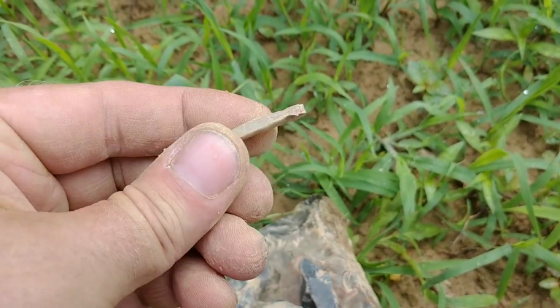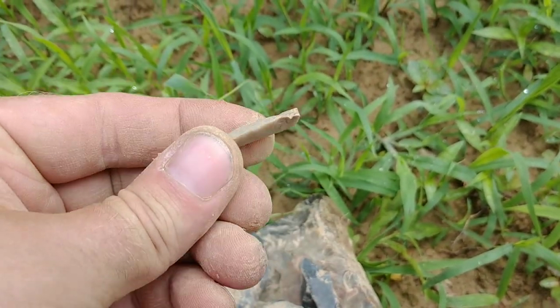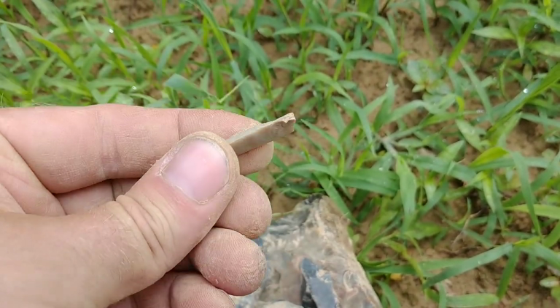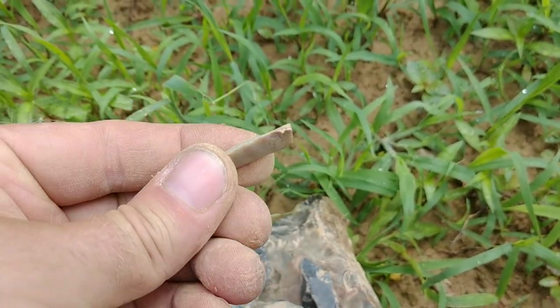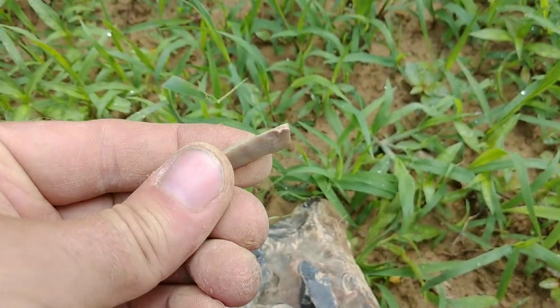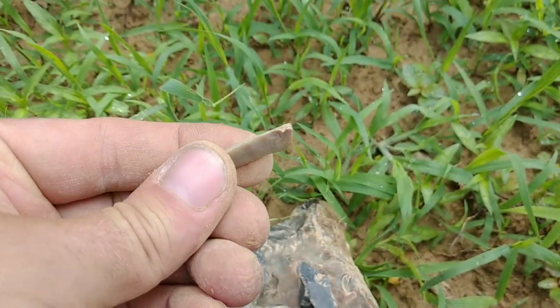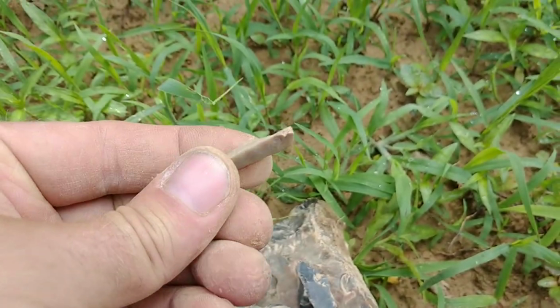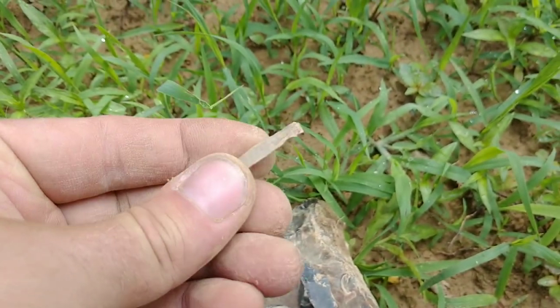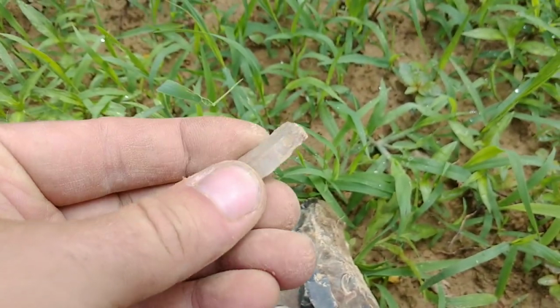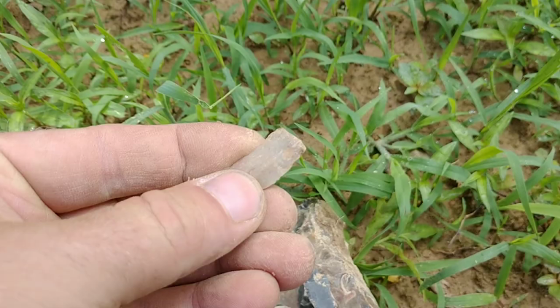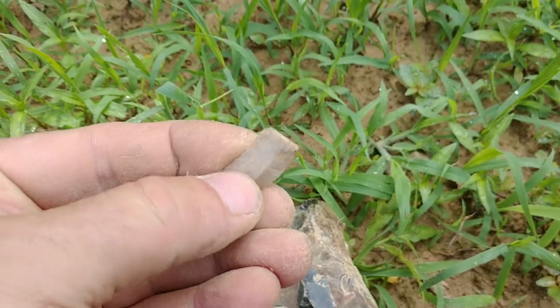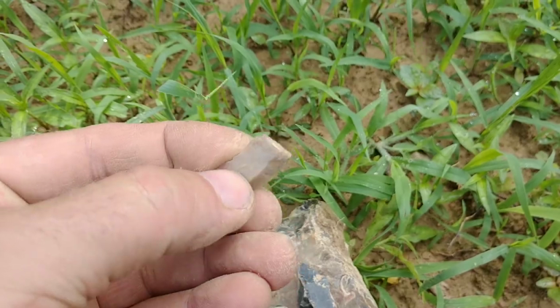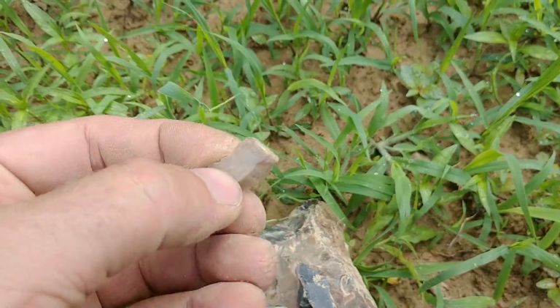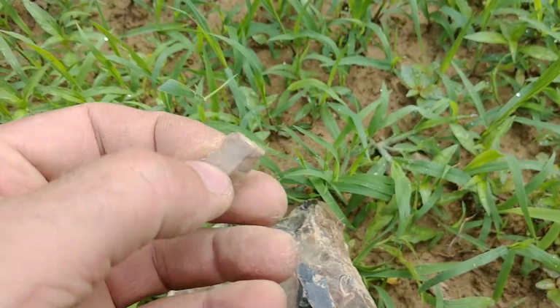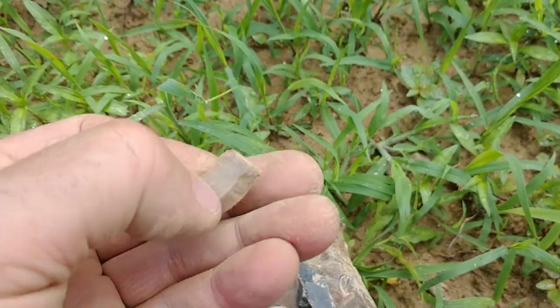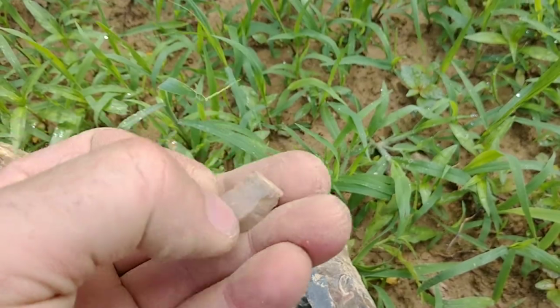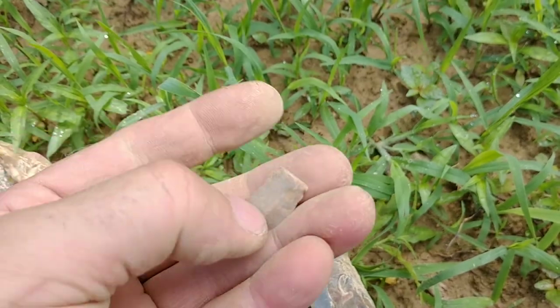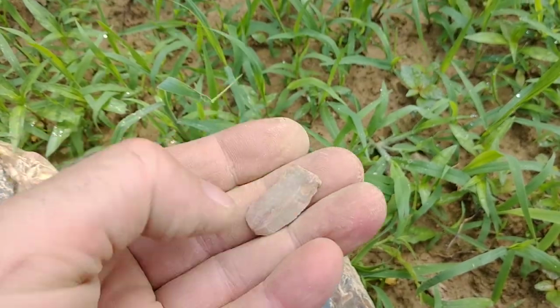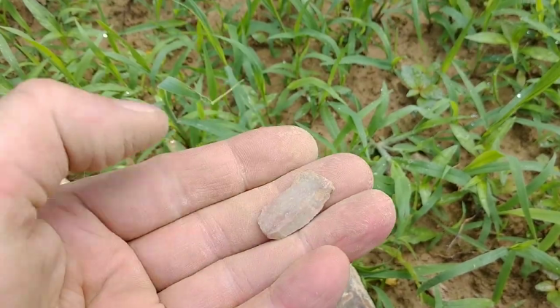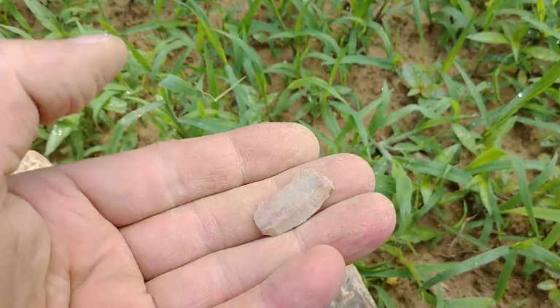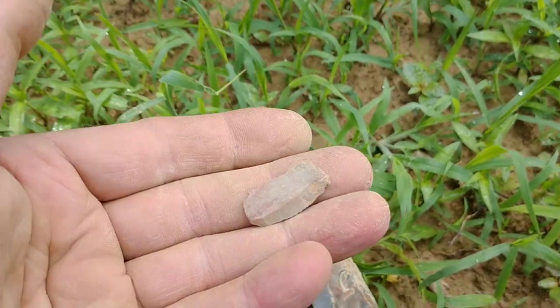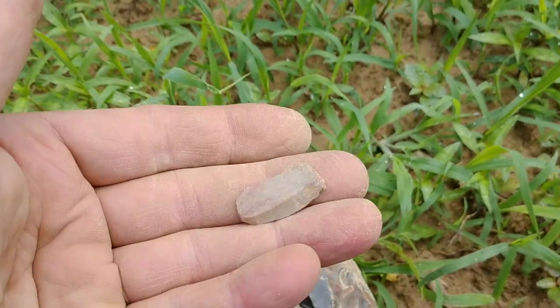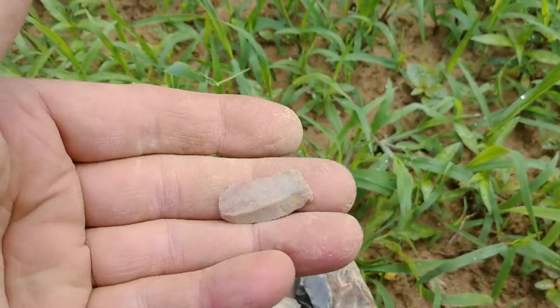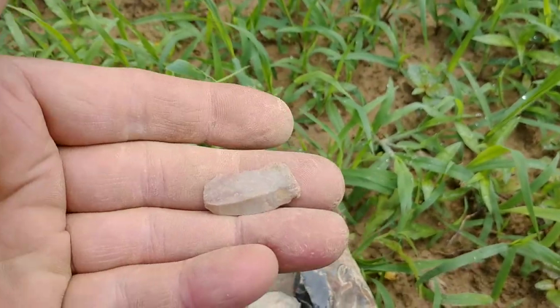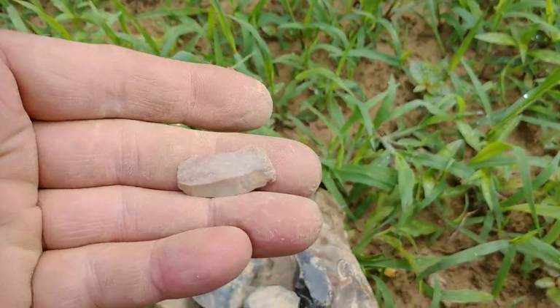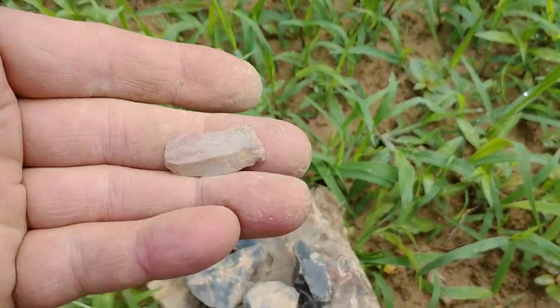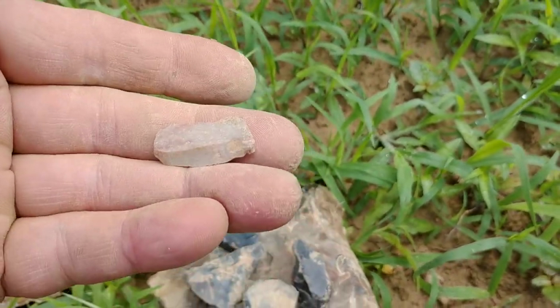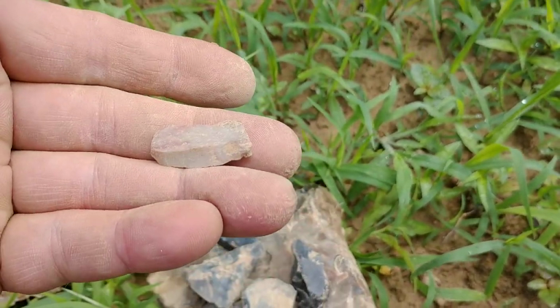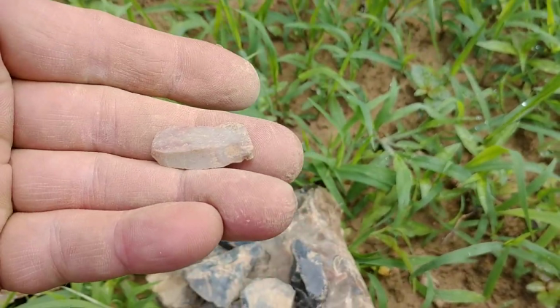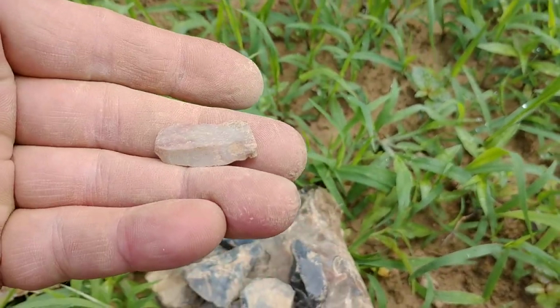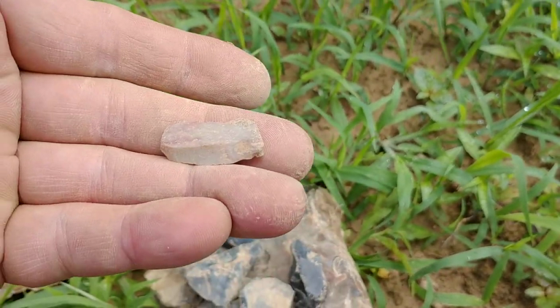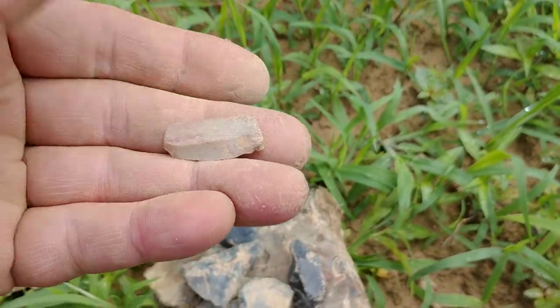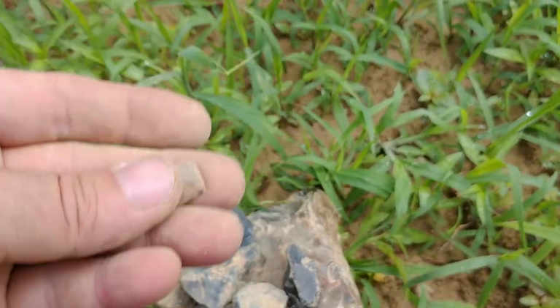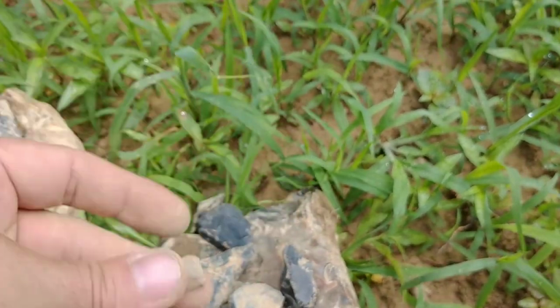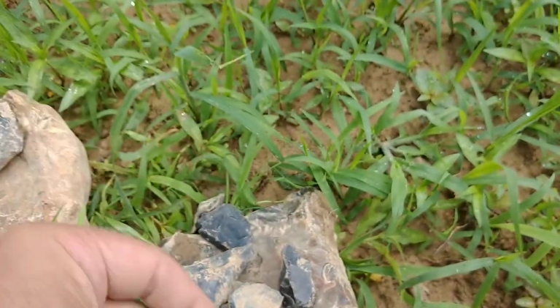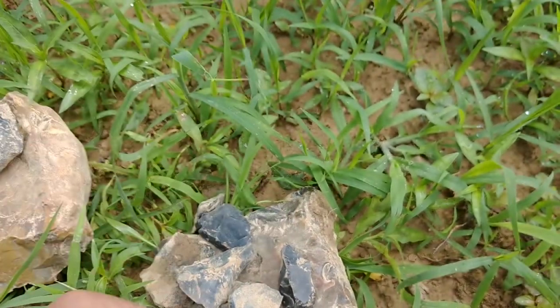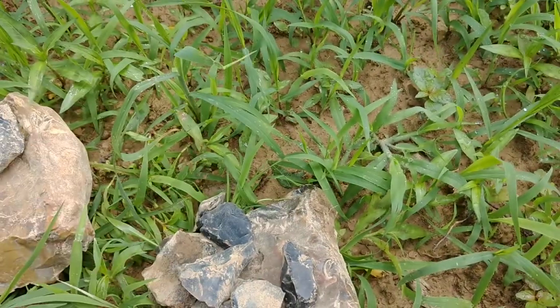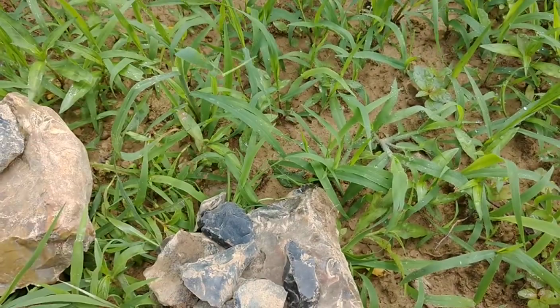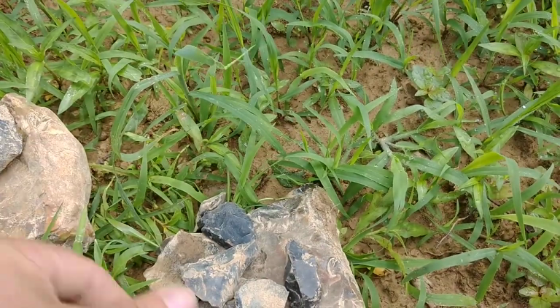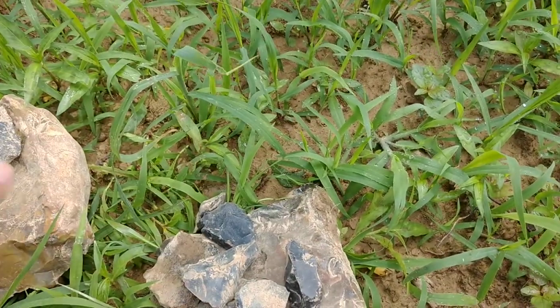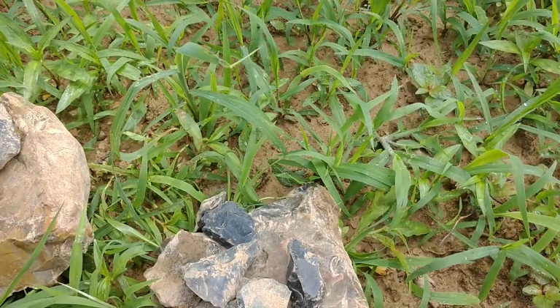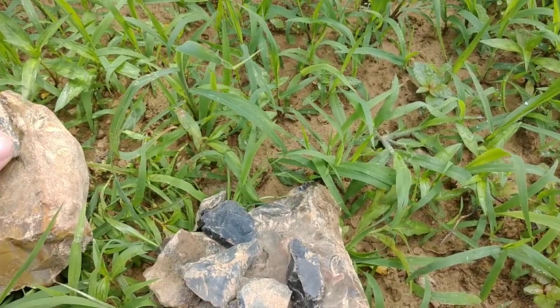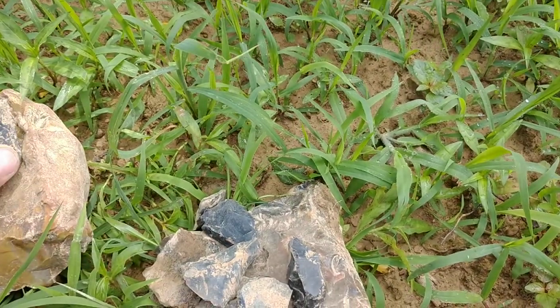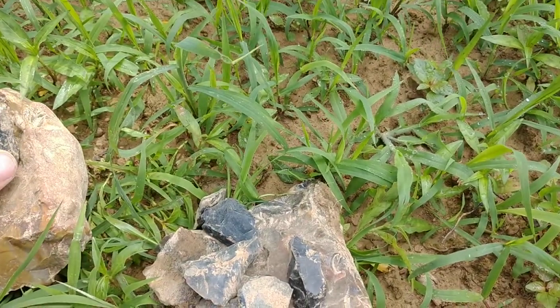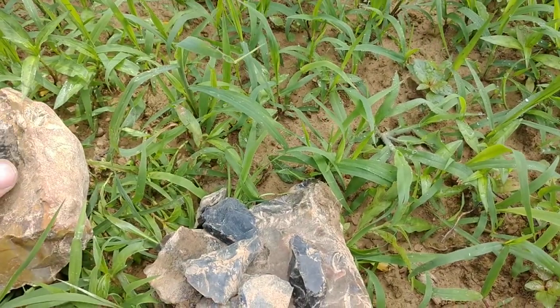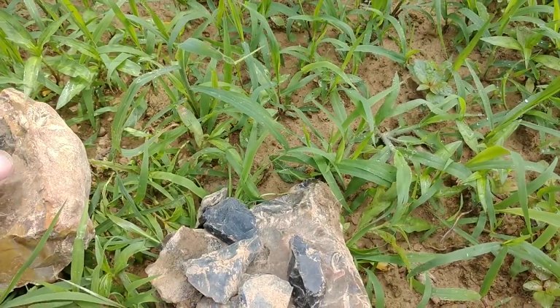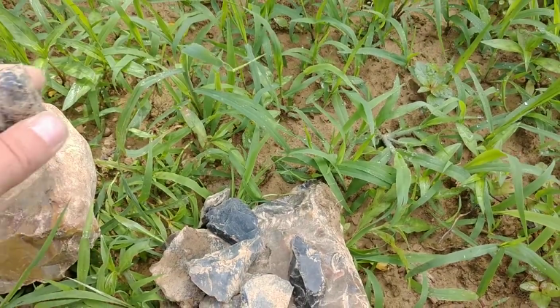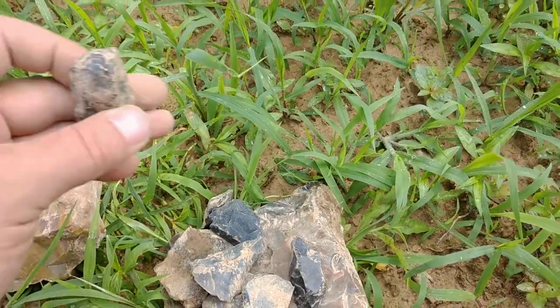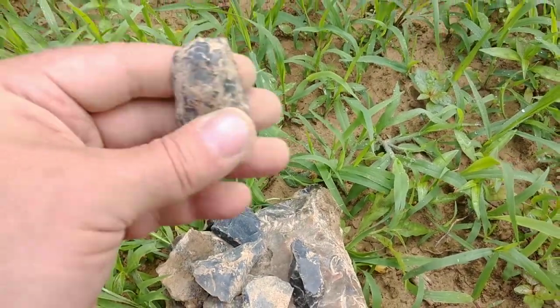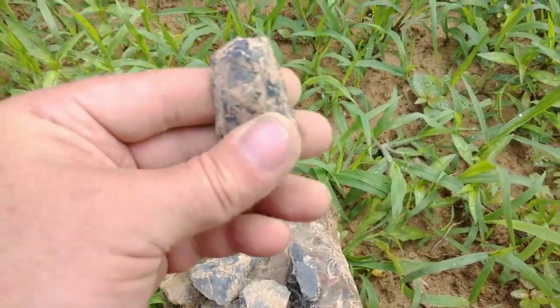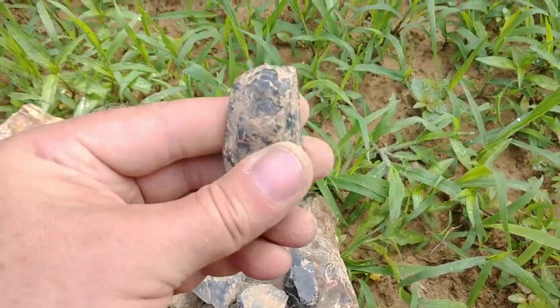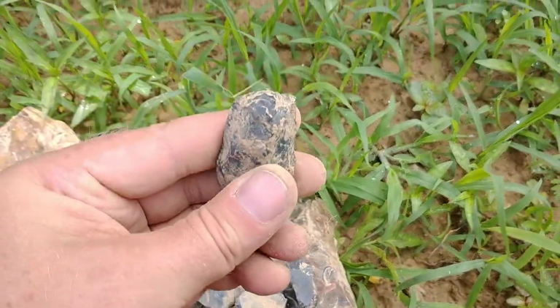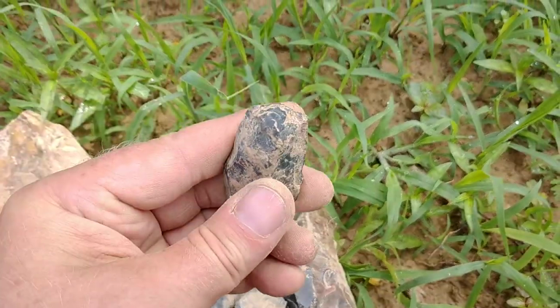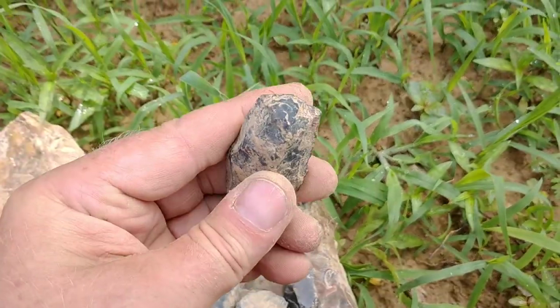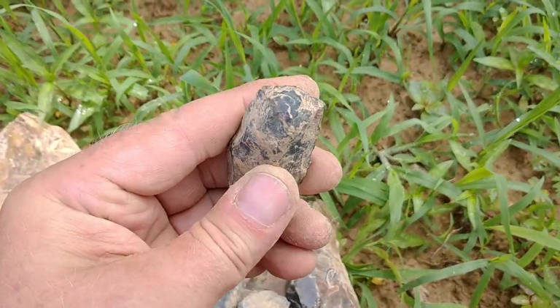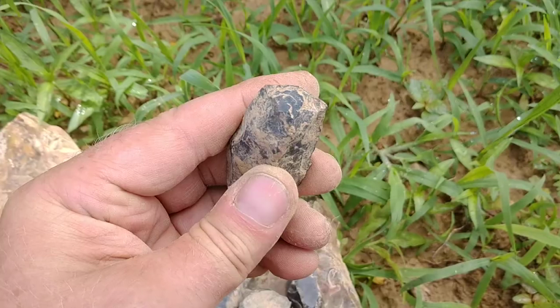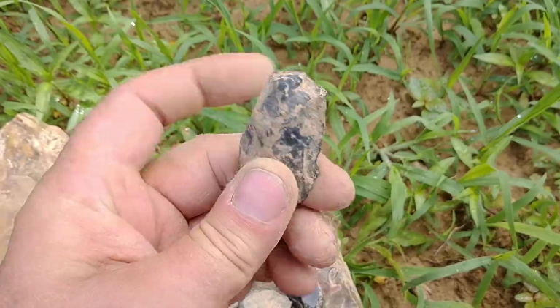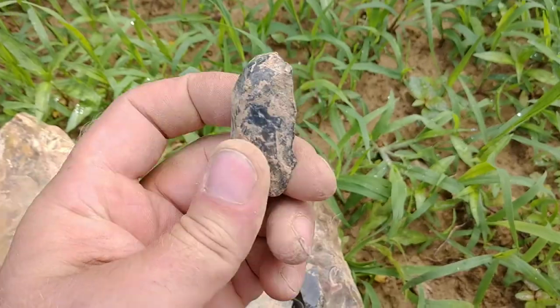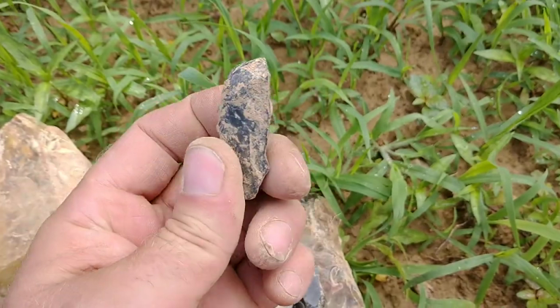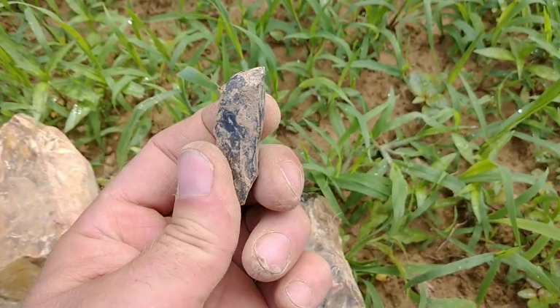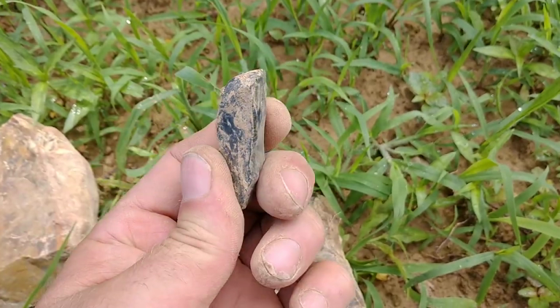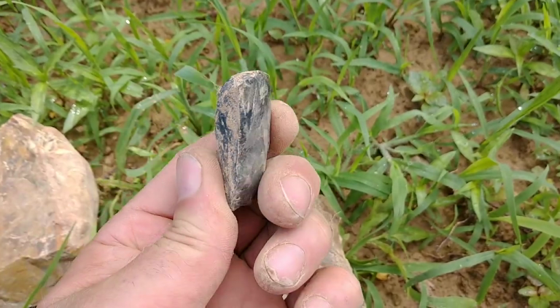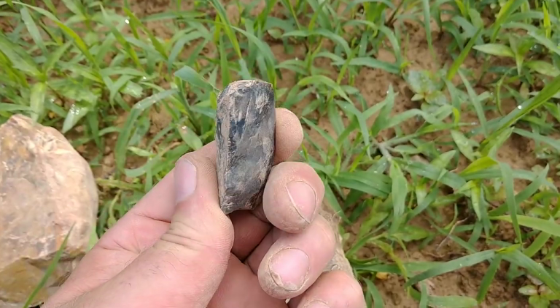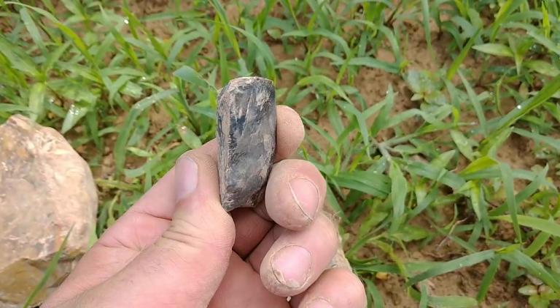Uniface with a high medial ridge — just a little knife, a little tool. Another end scraper.